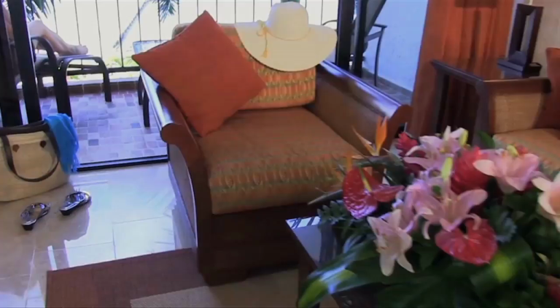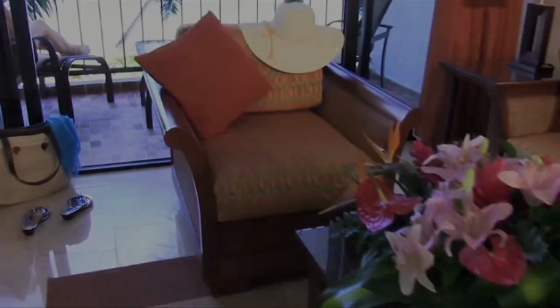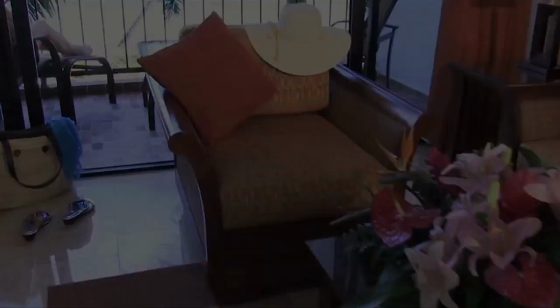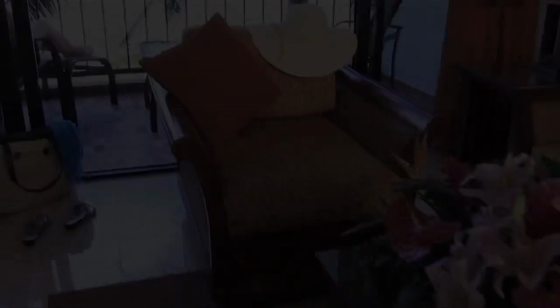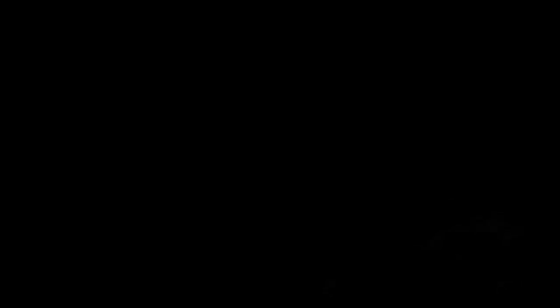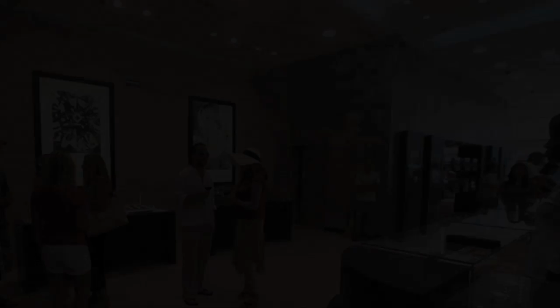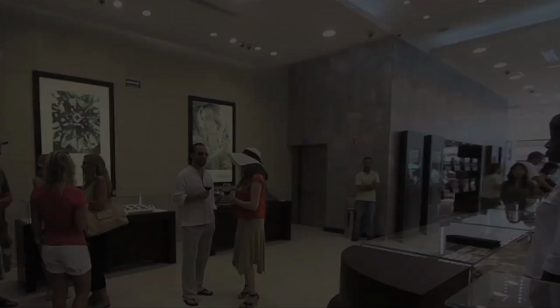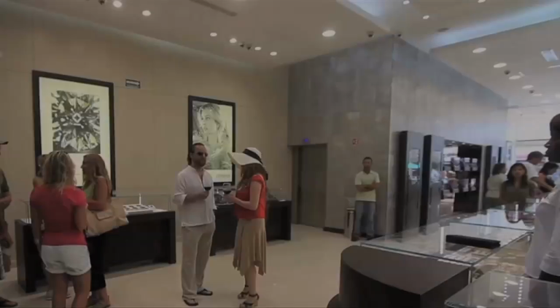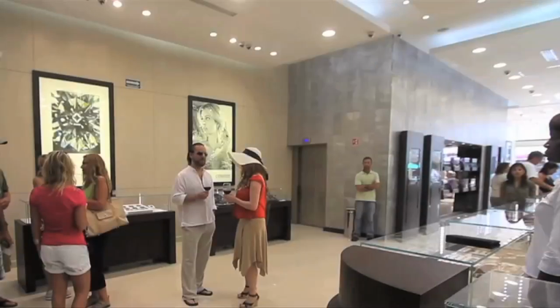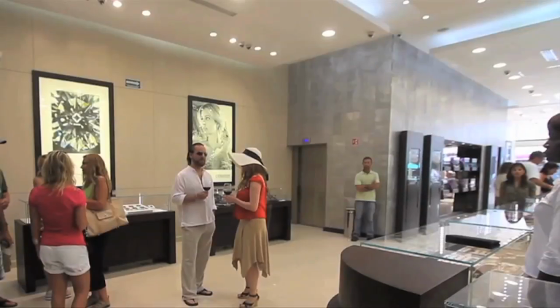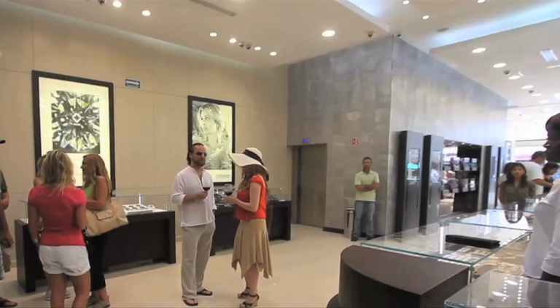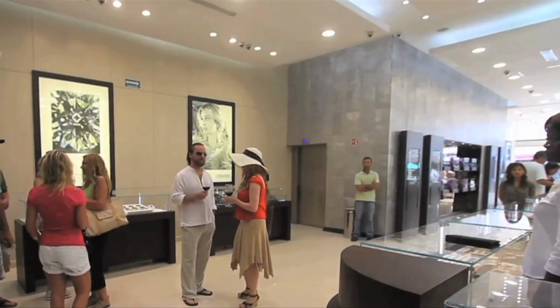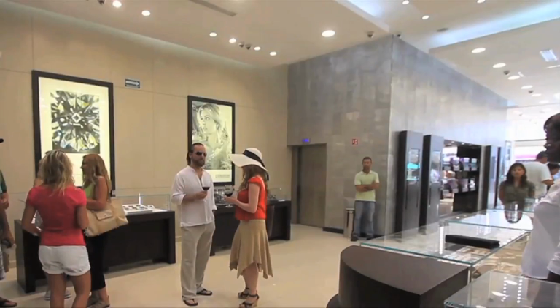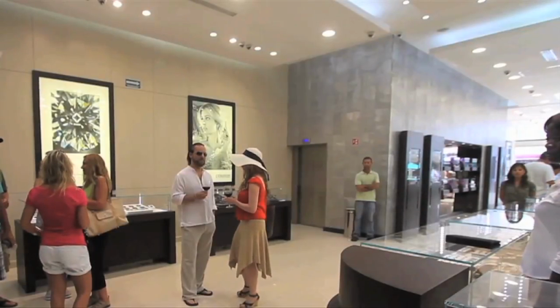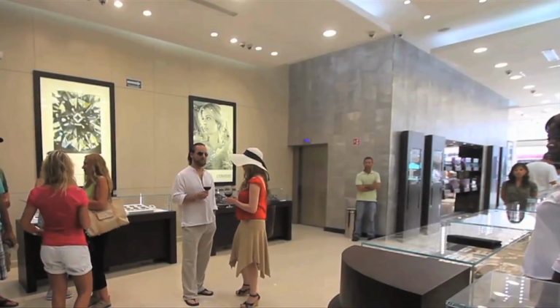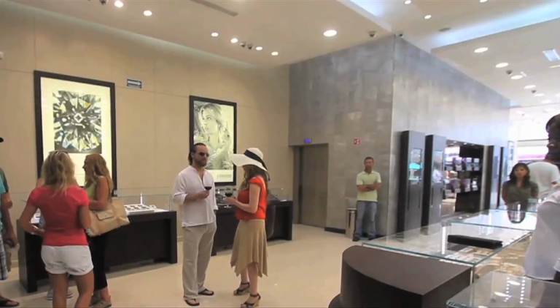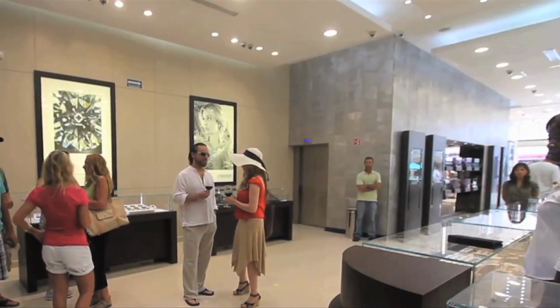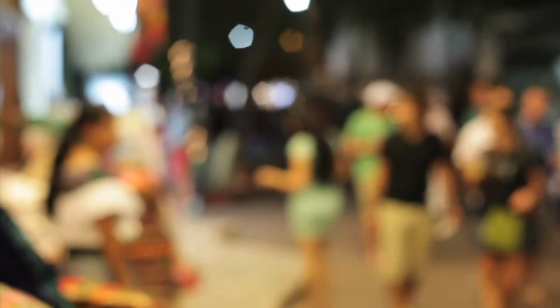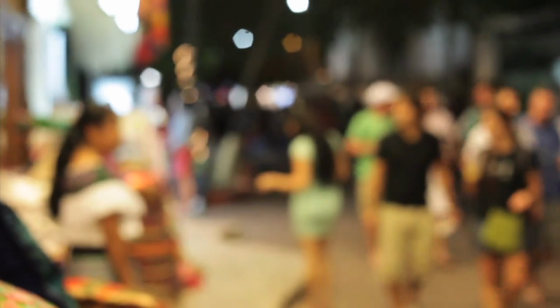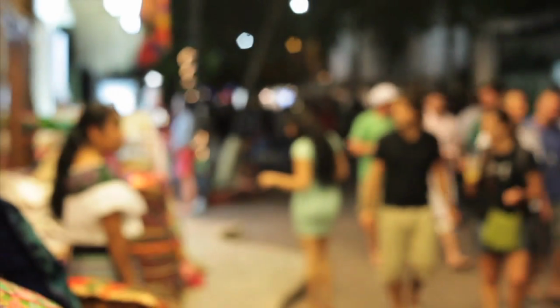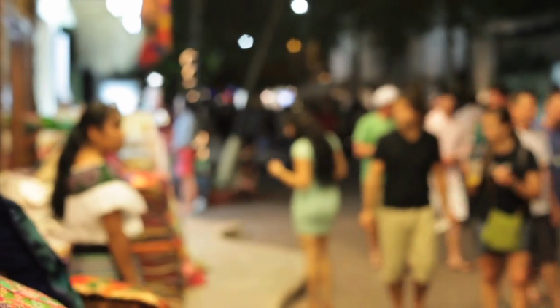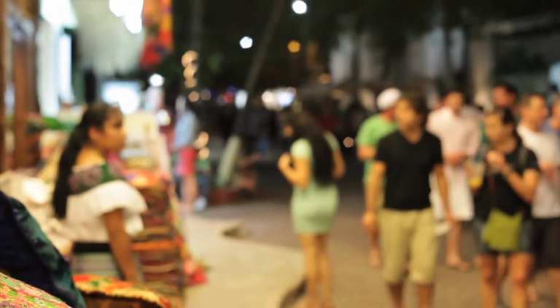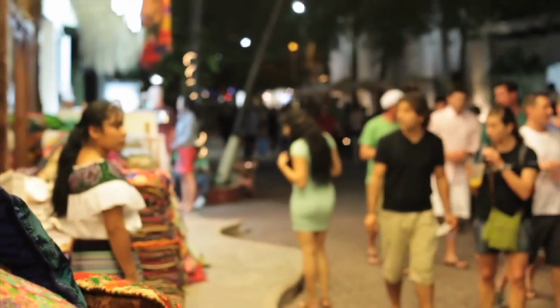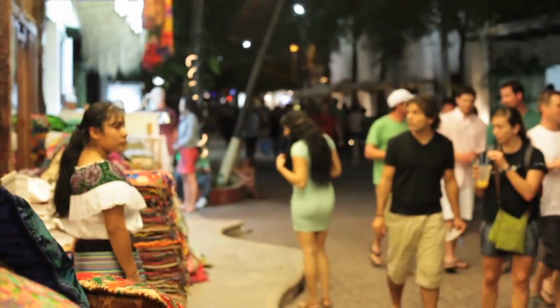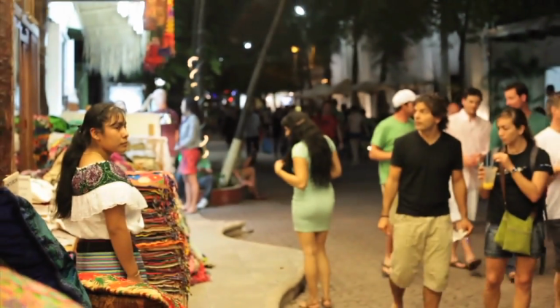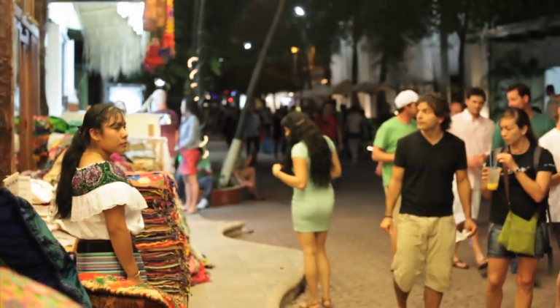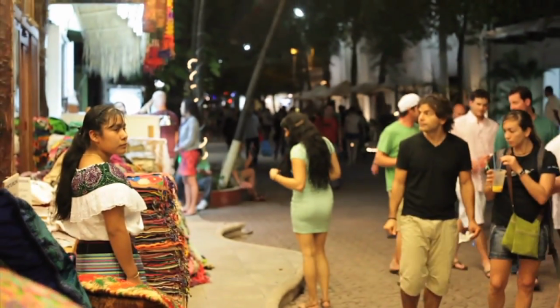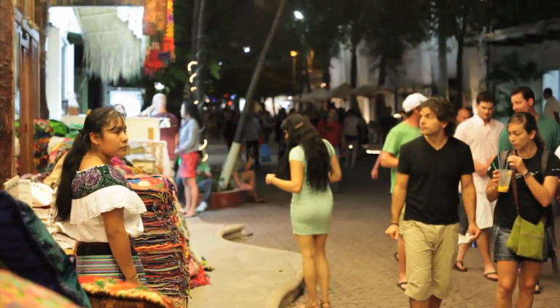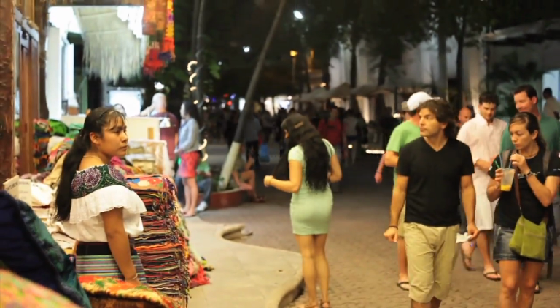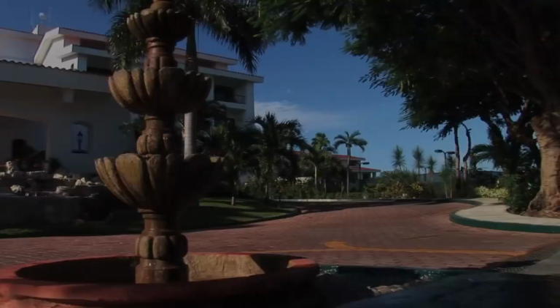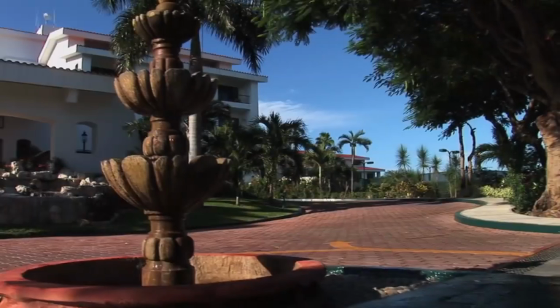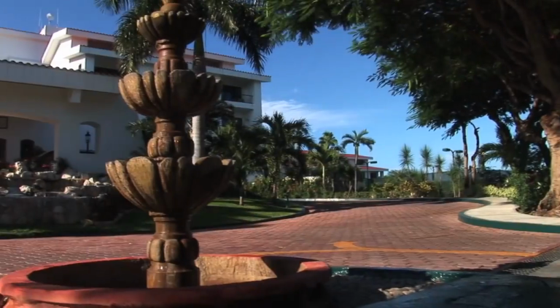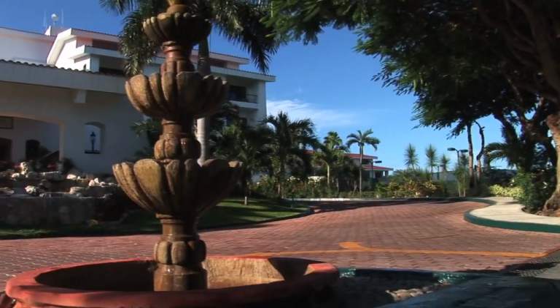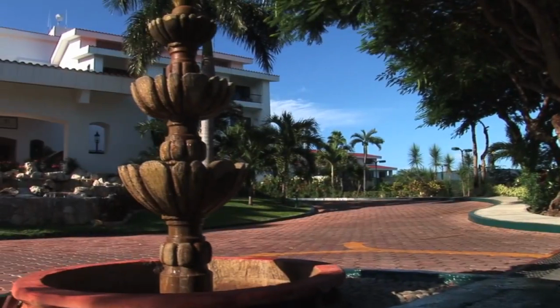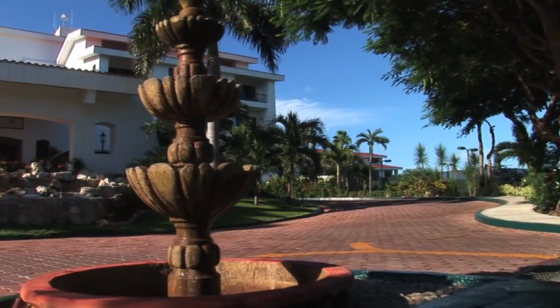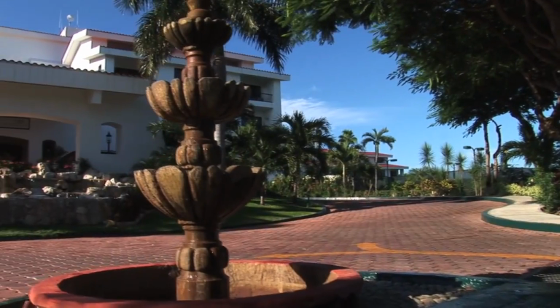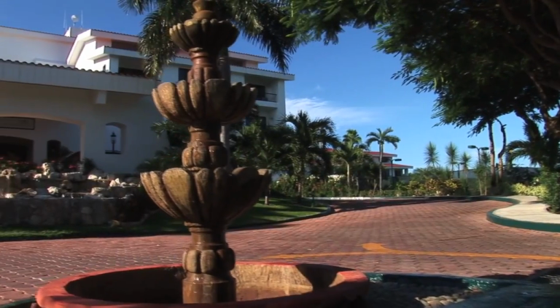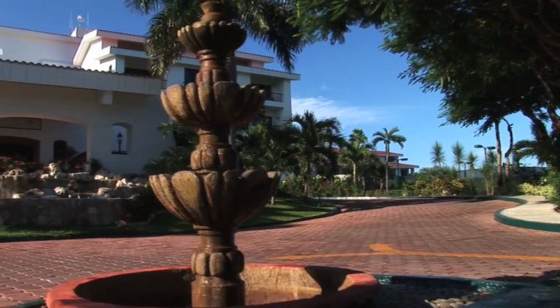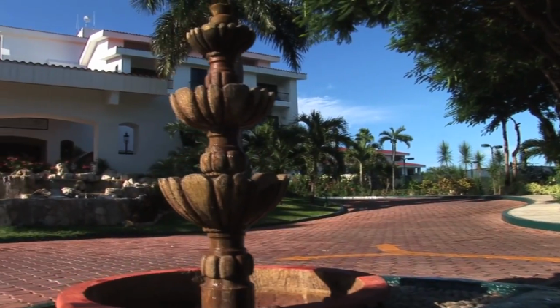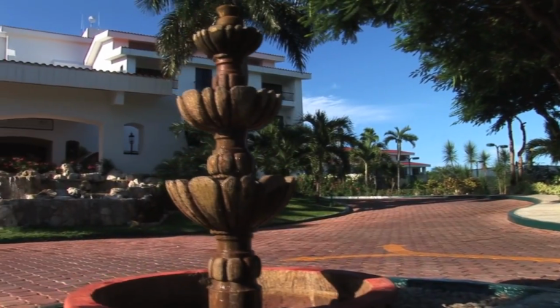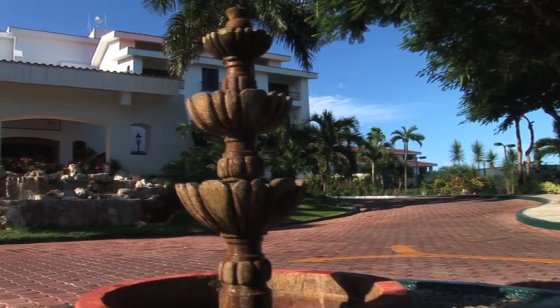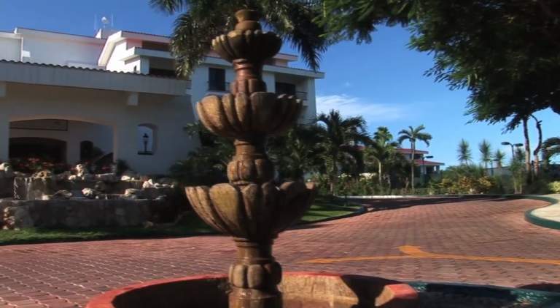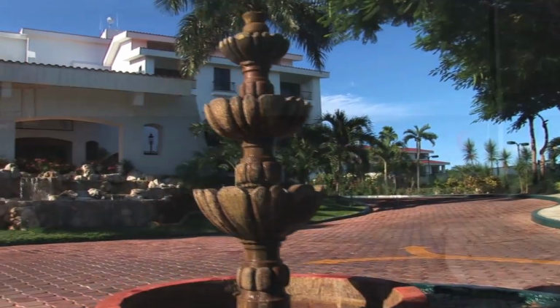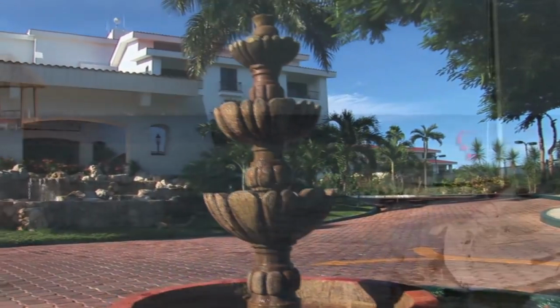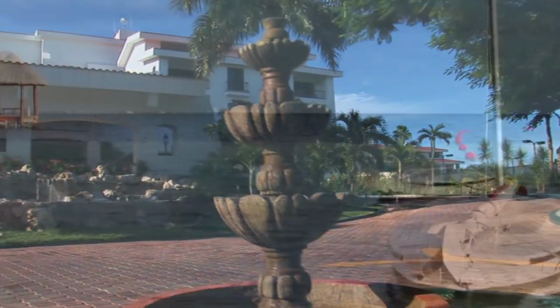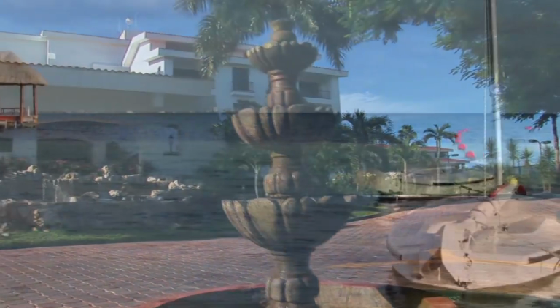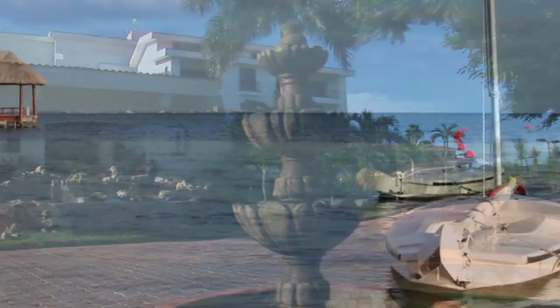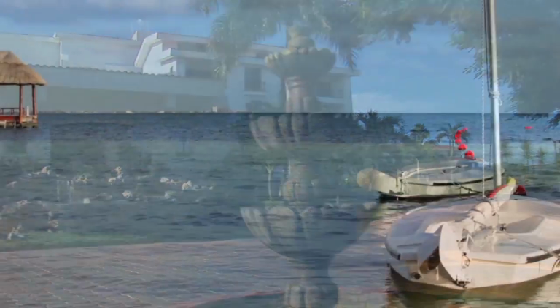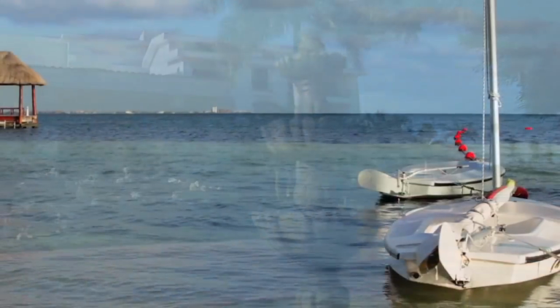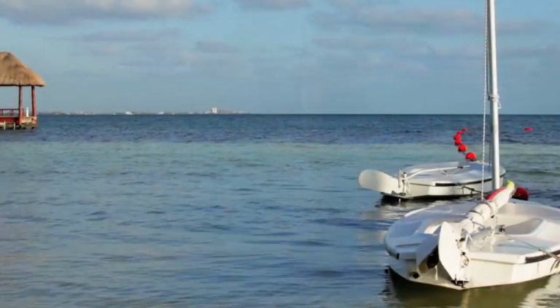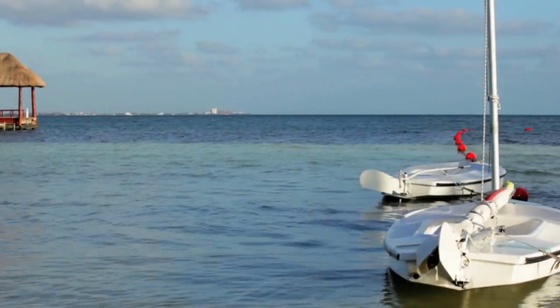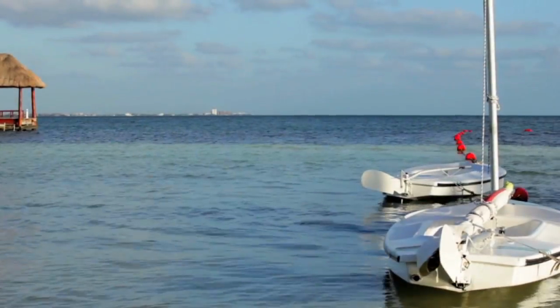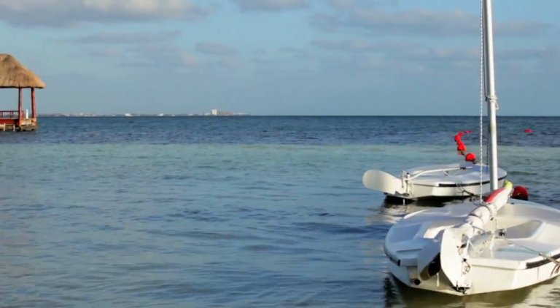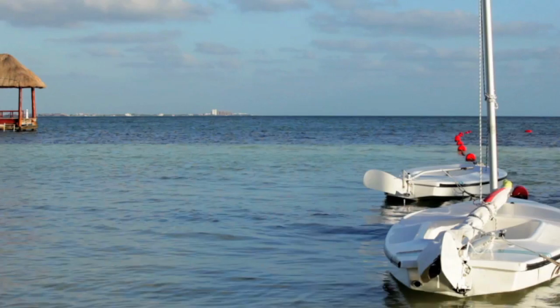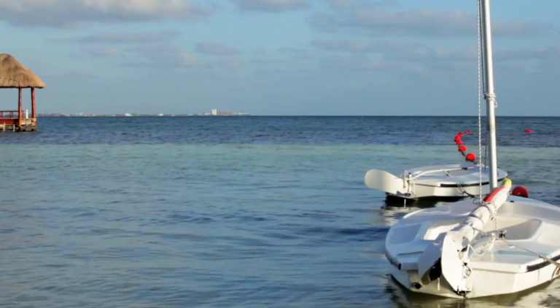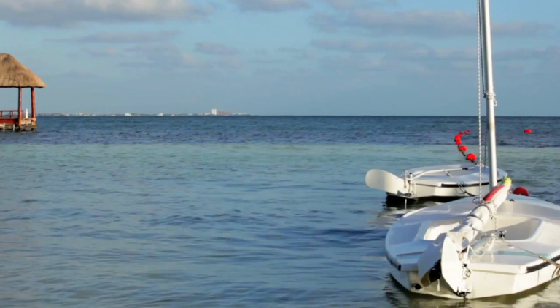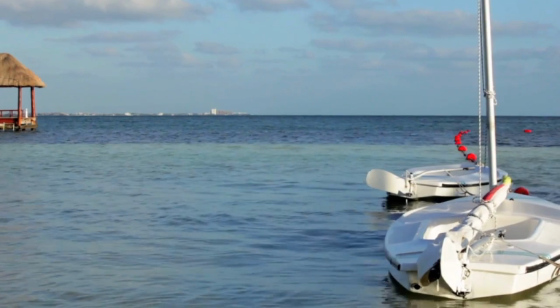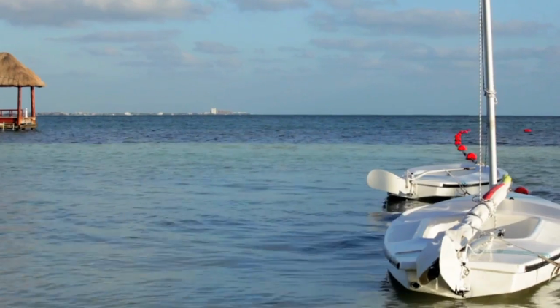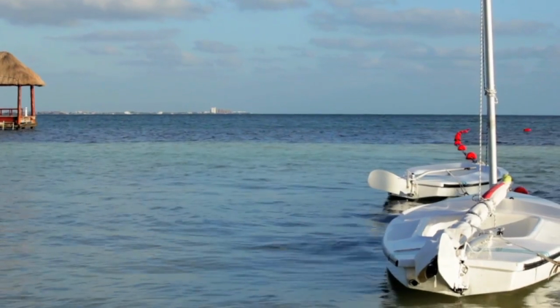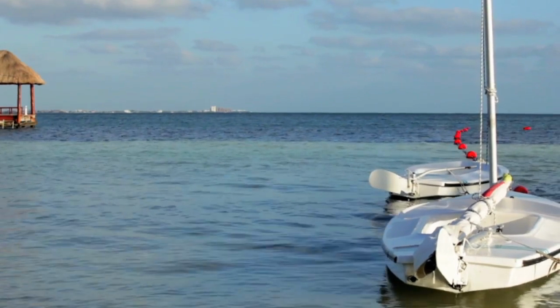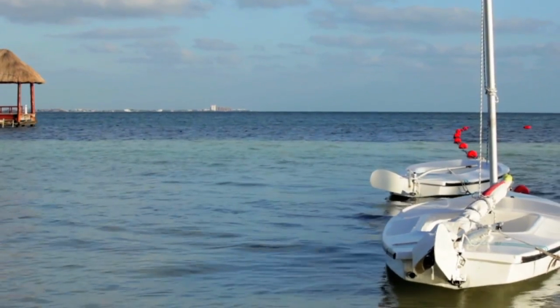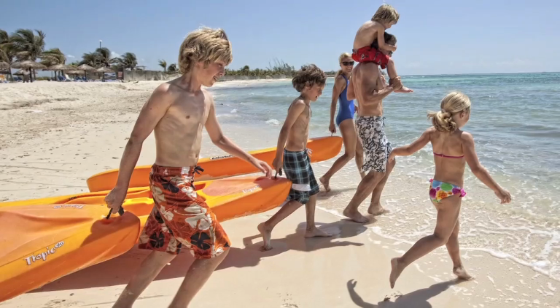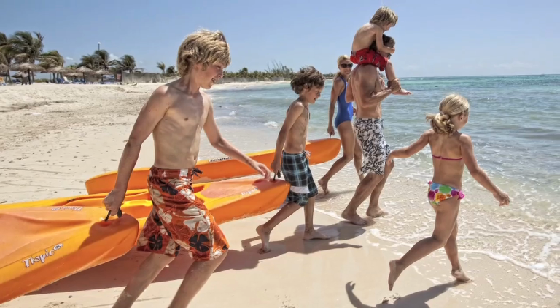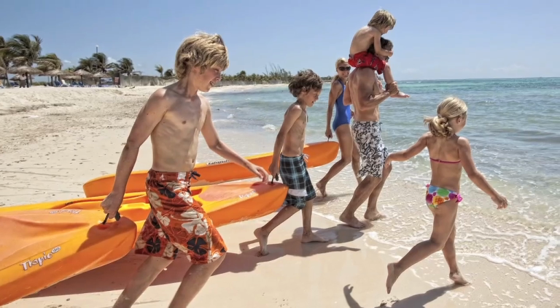Just minutes away from area shopping in downtown Cancun, the Royal Cancun is nestled on a beautiful, tranquil beach ideal for families.